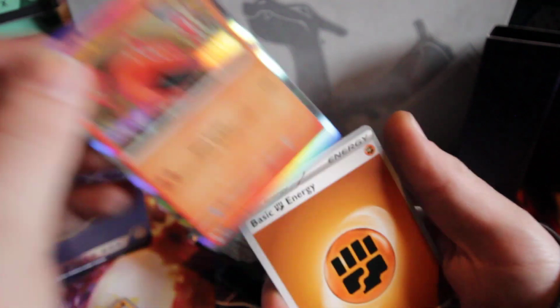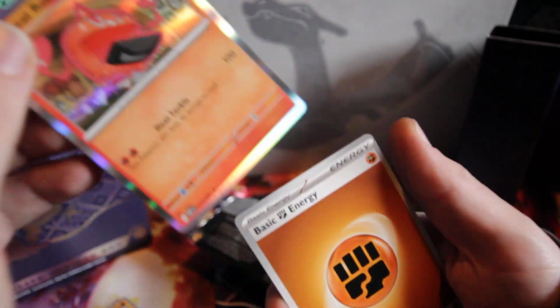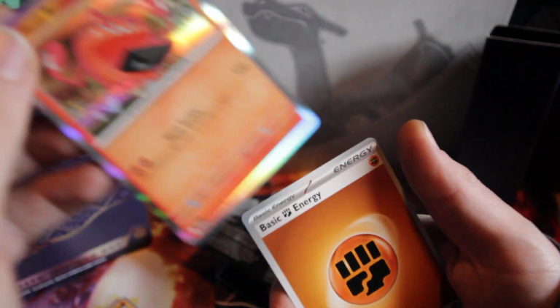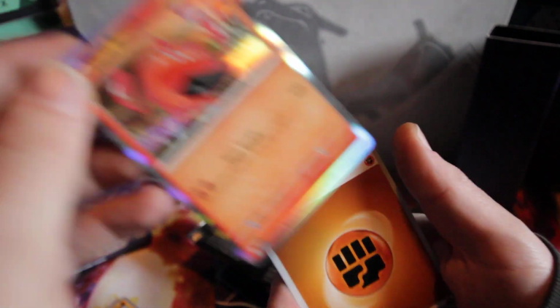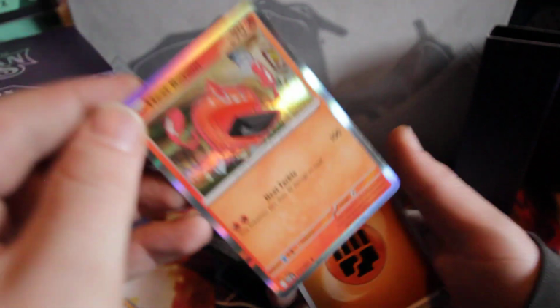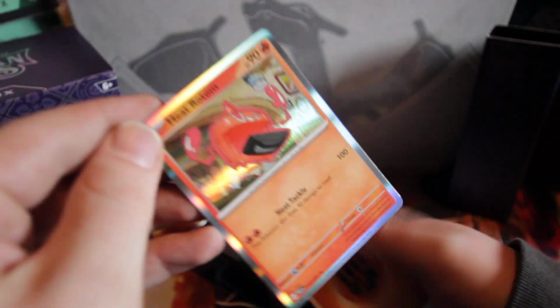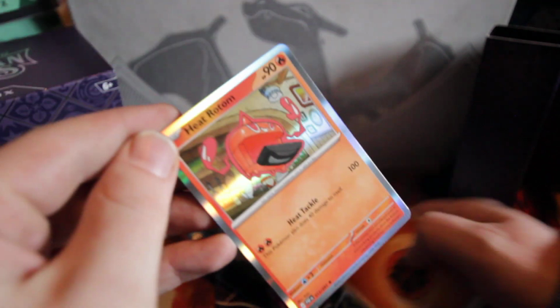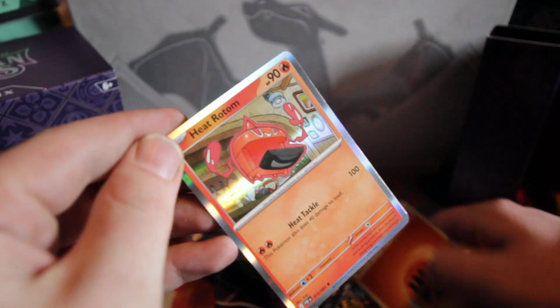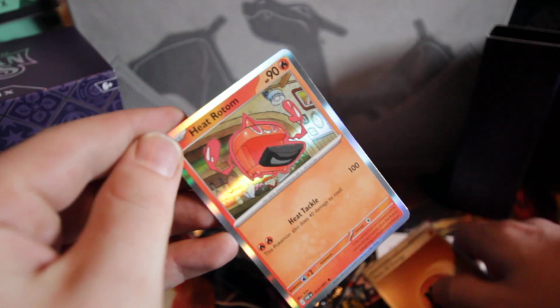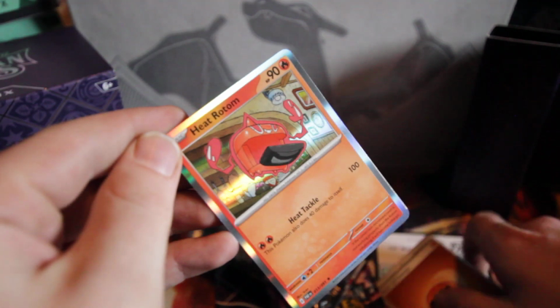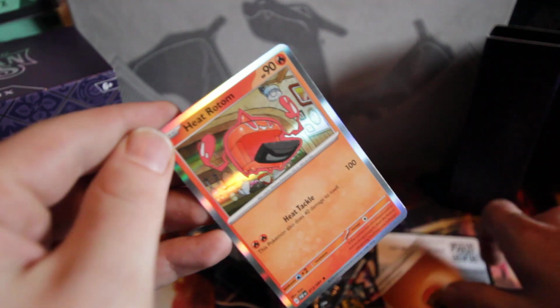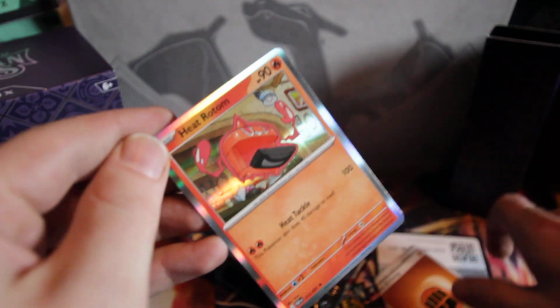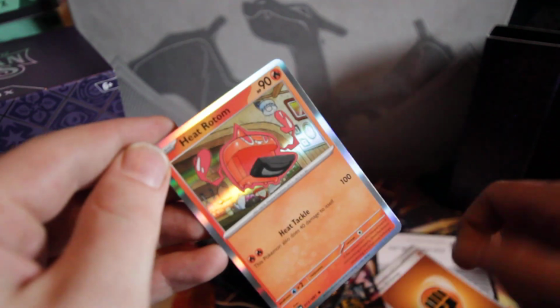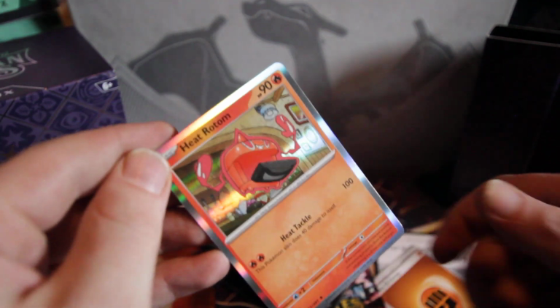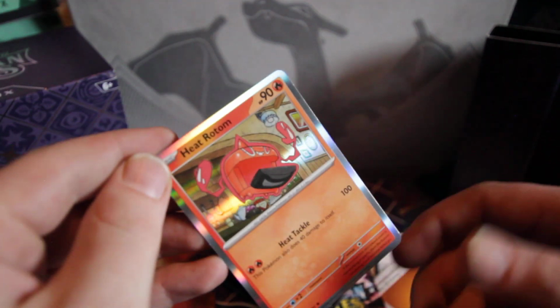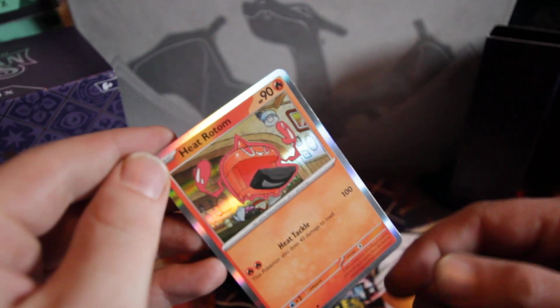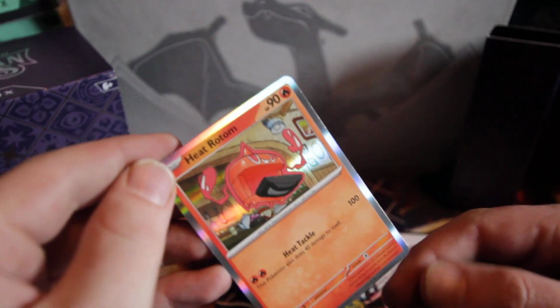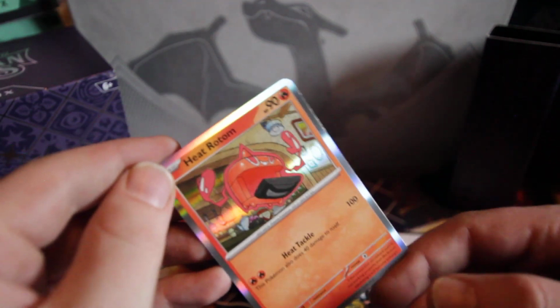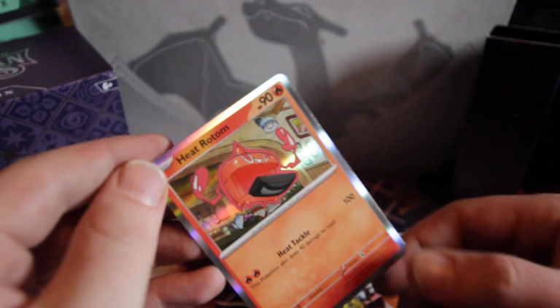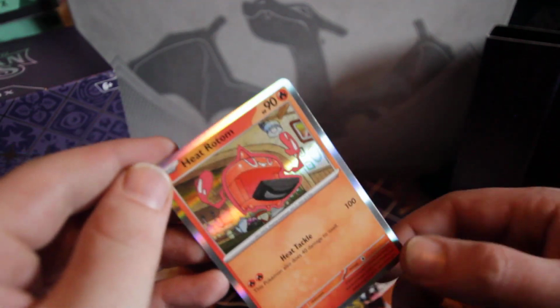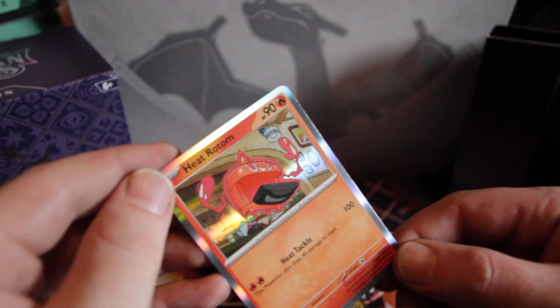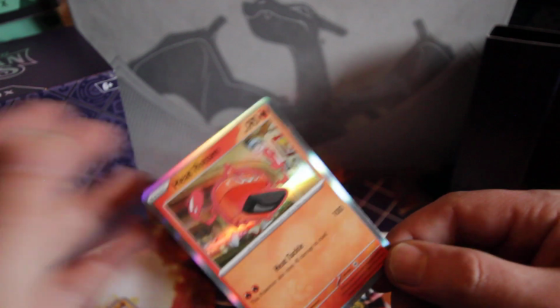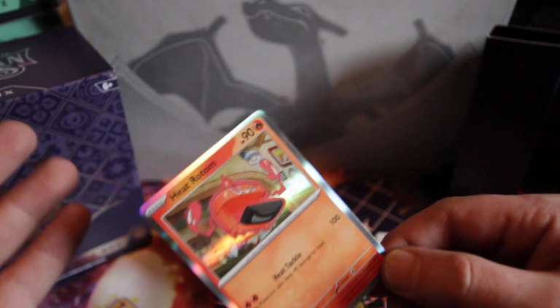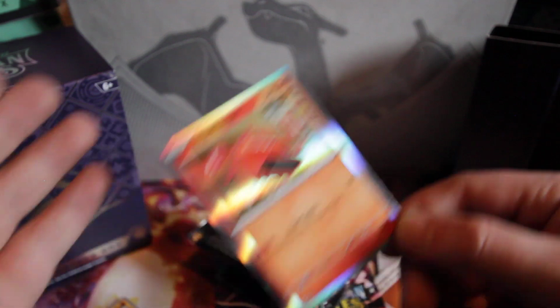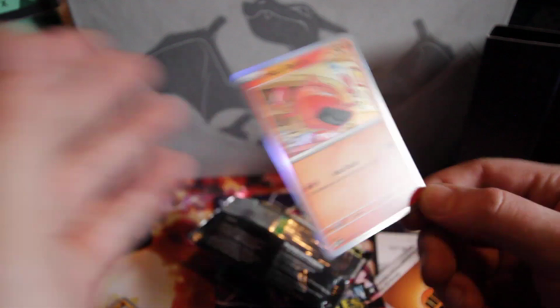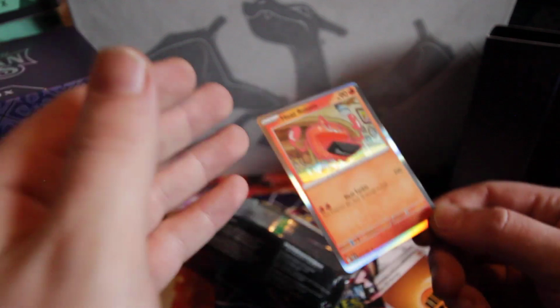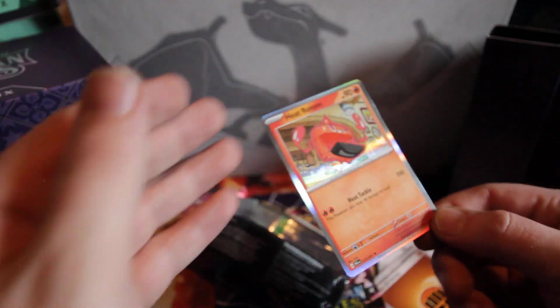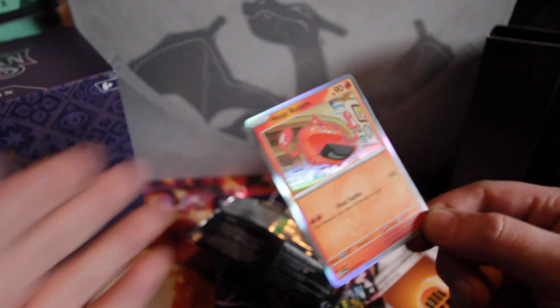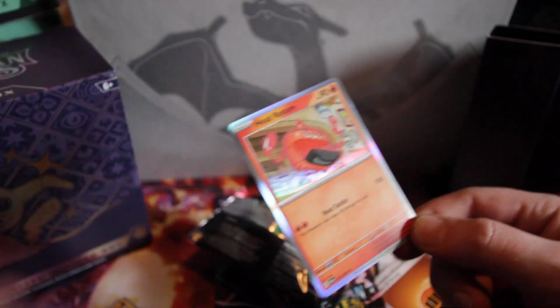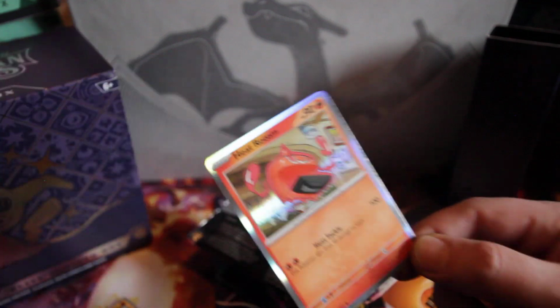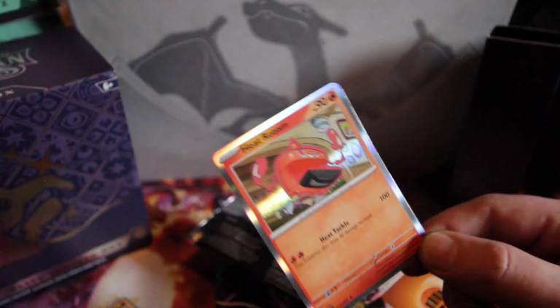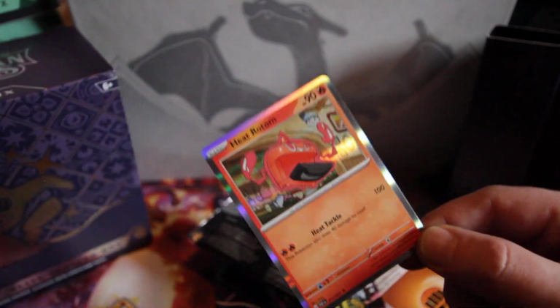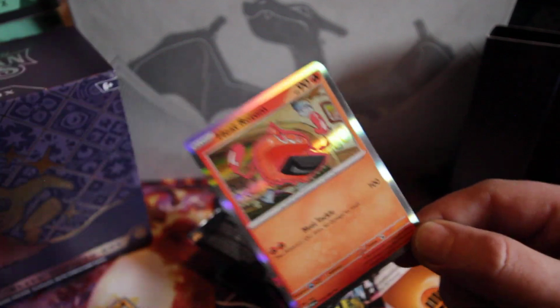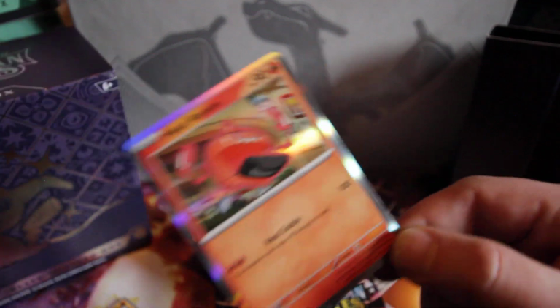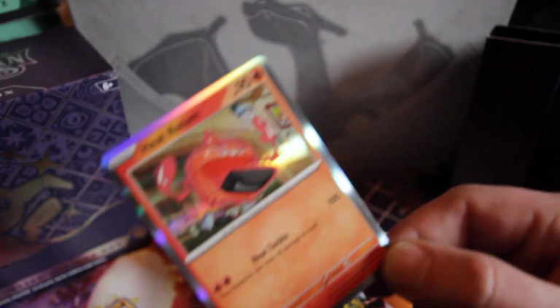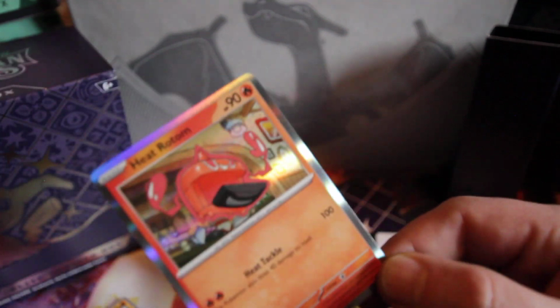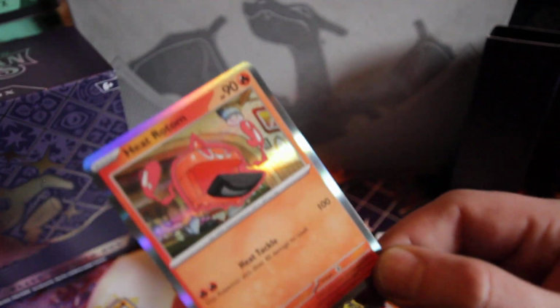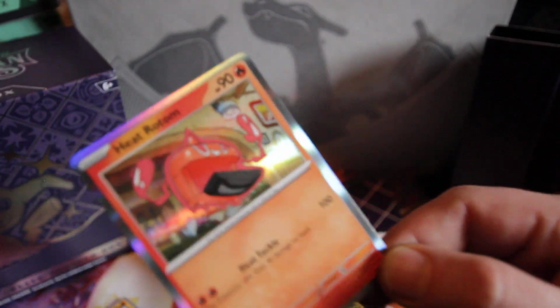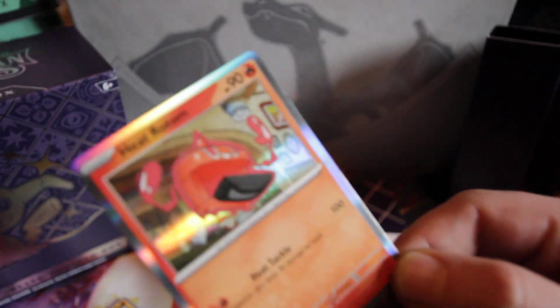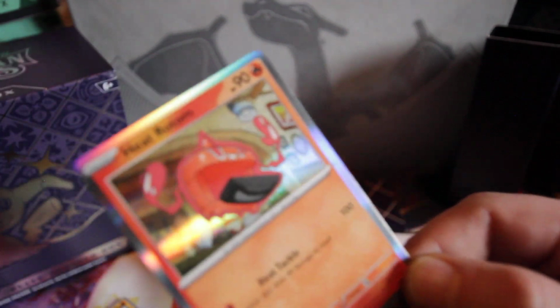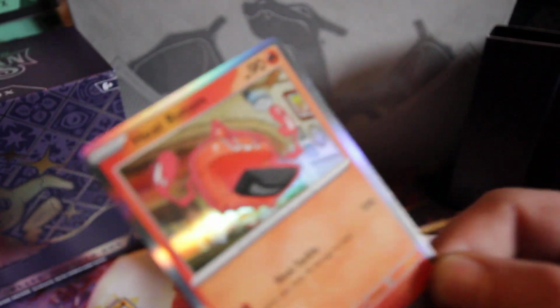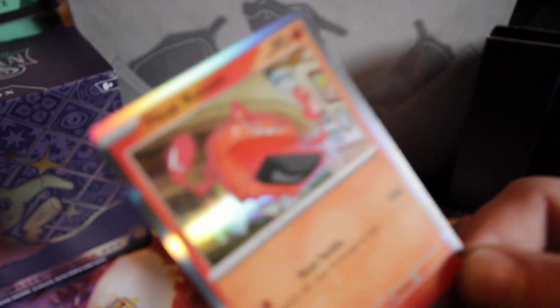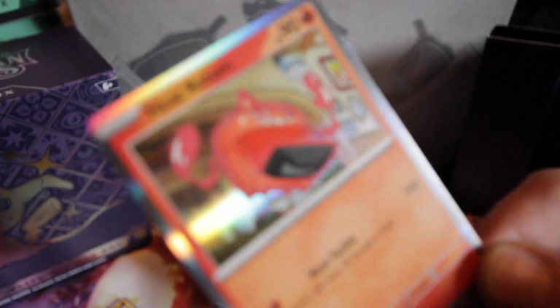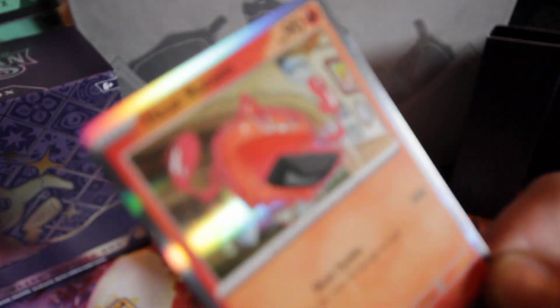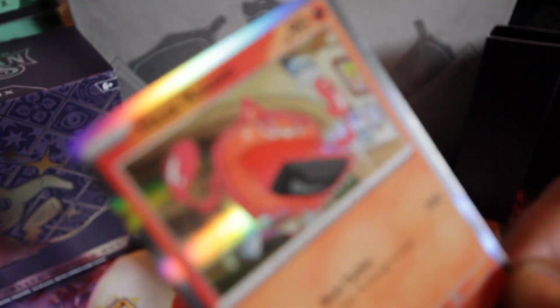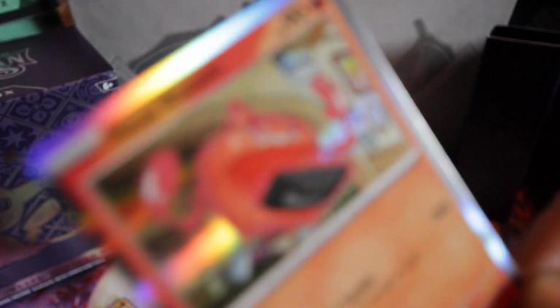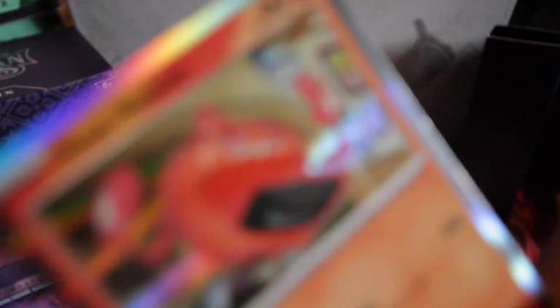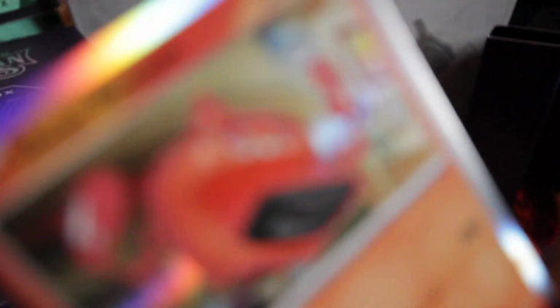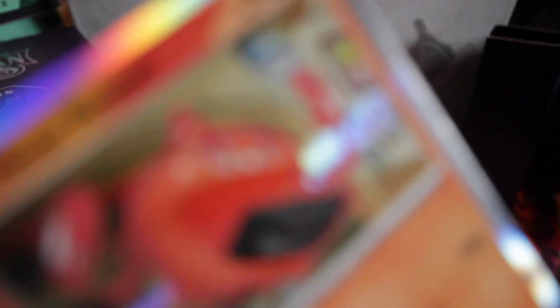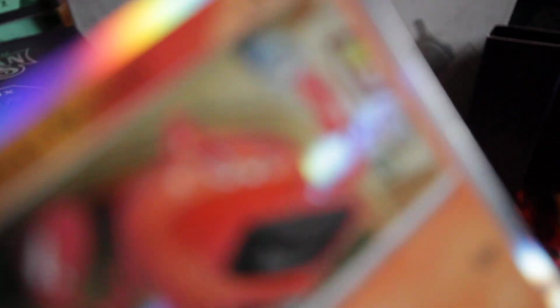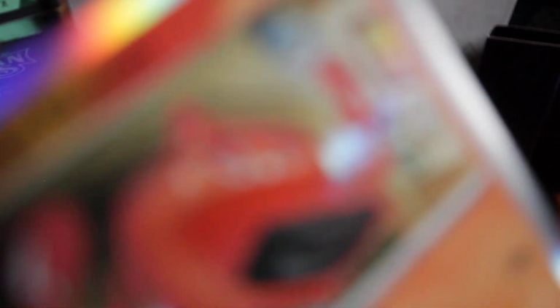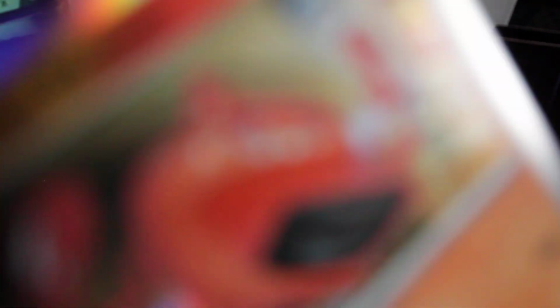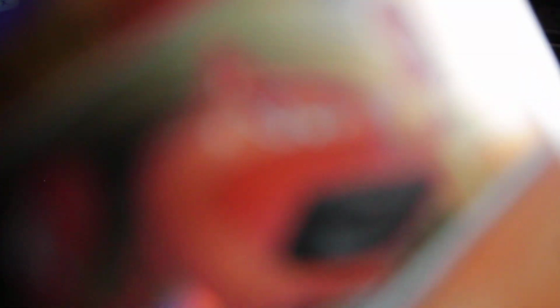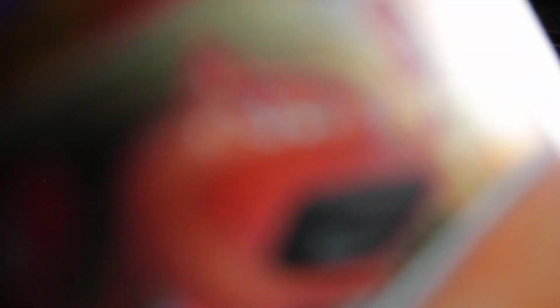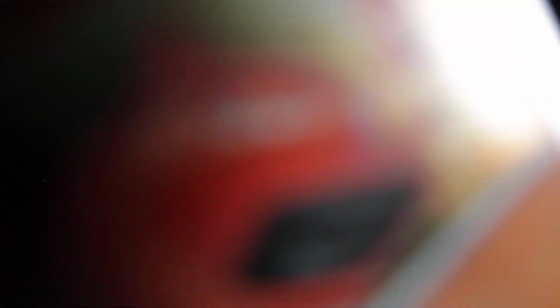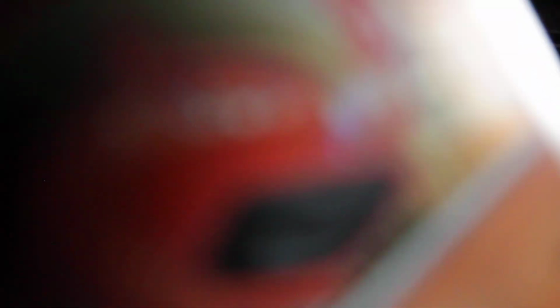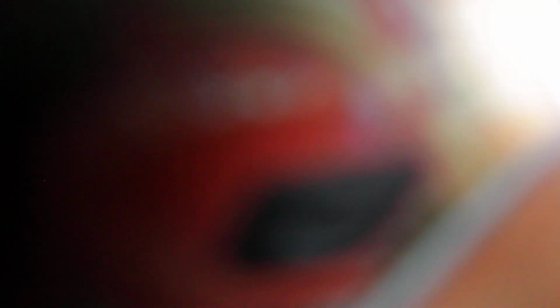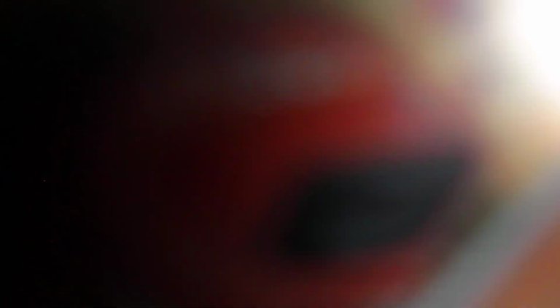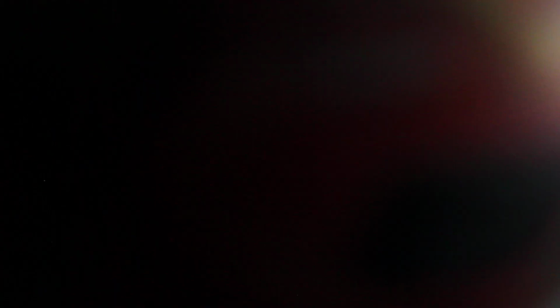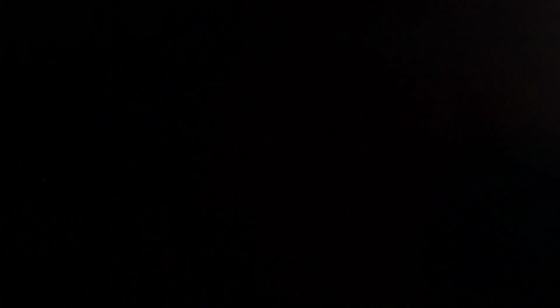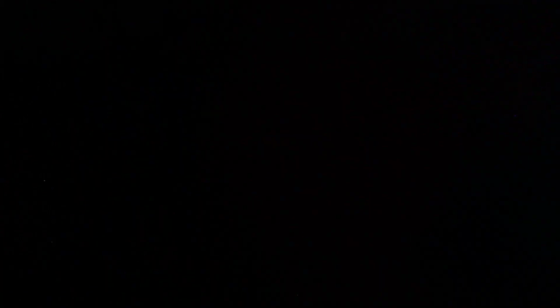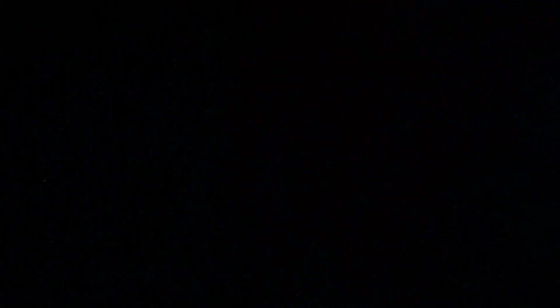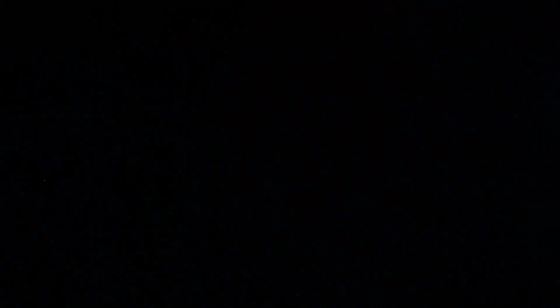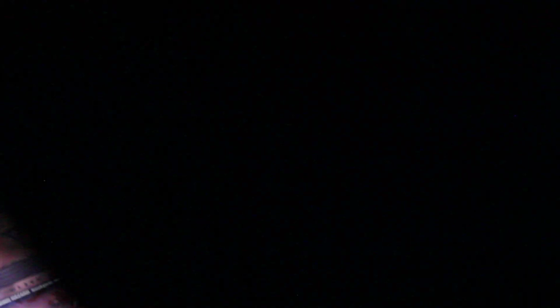It's interesting they put Heat first — I've always called it Rotom Heat. Am I wrong? Have I been wrong all these years? Find out next time on Dragon Ball Z.